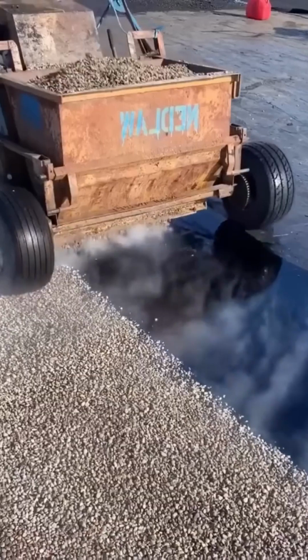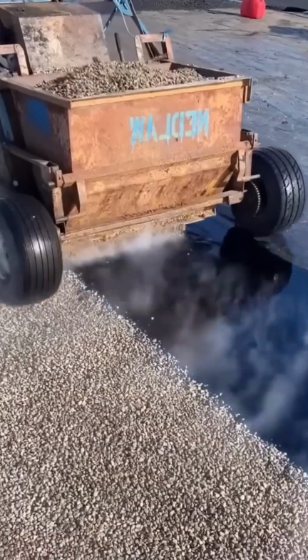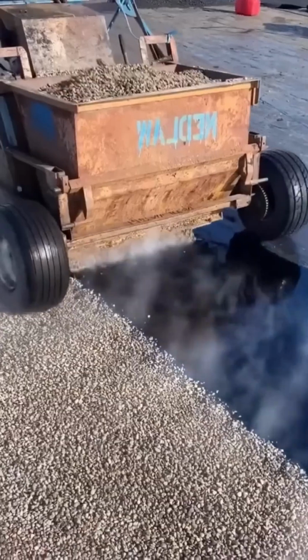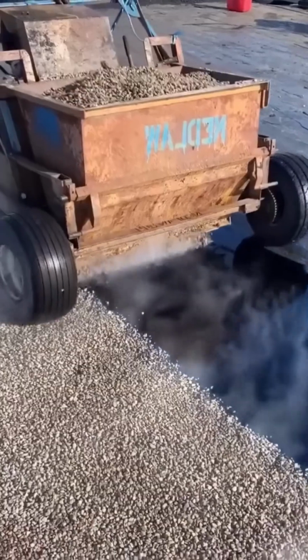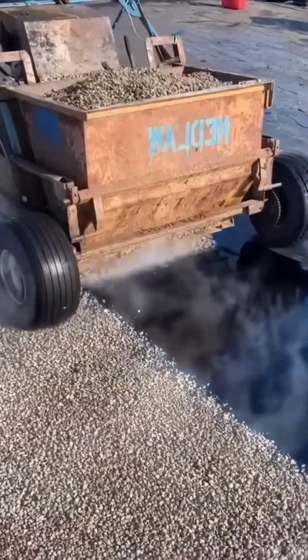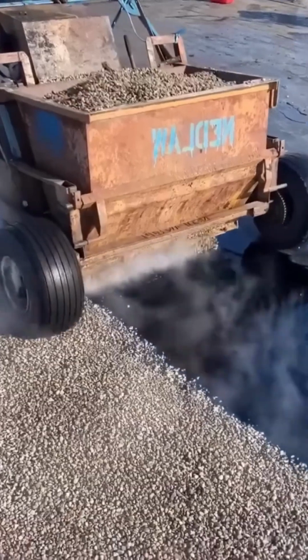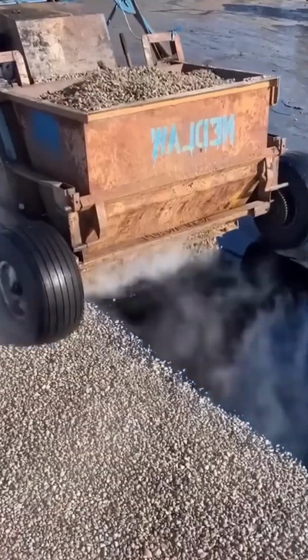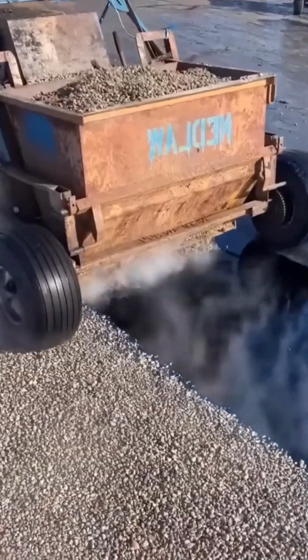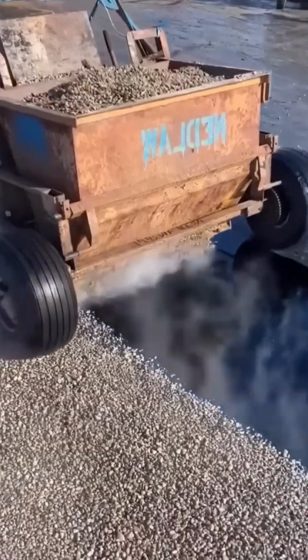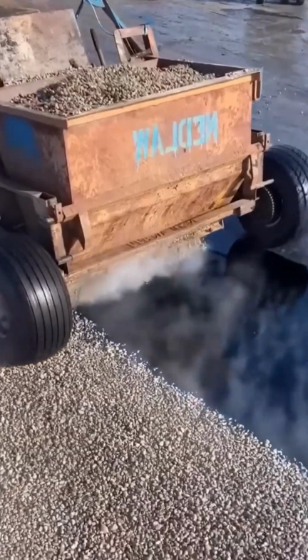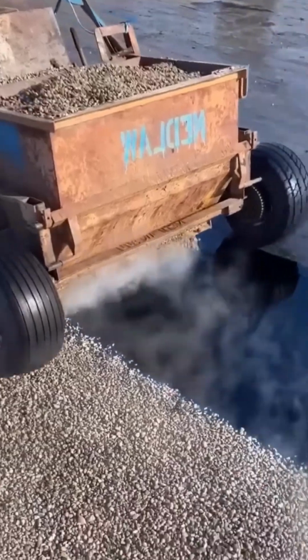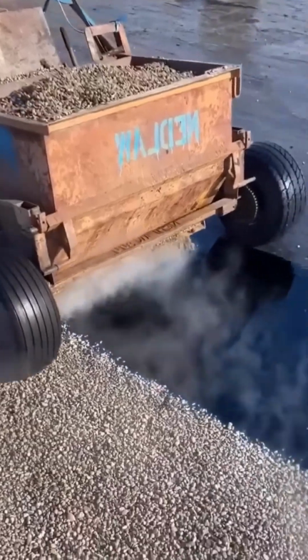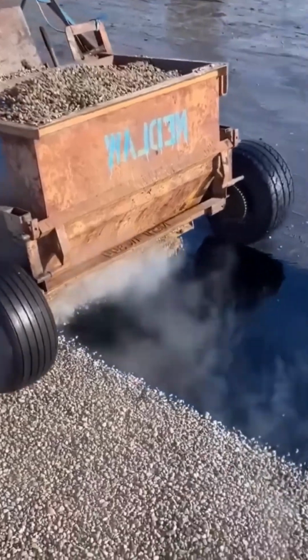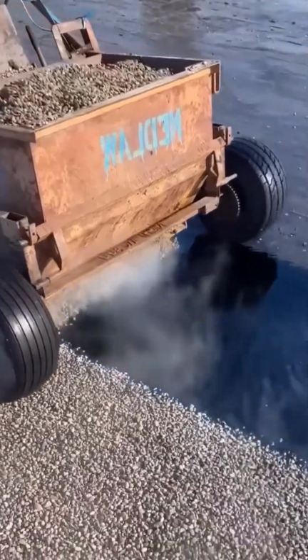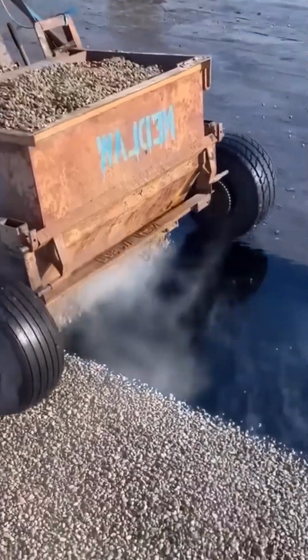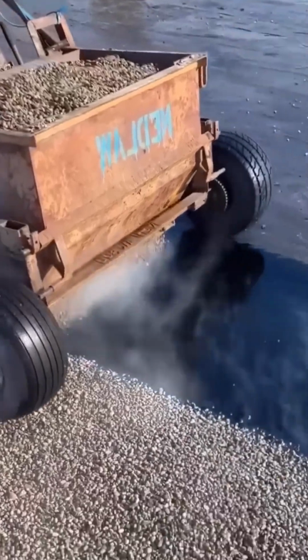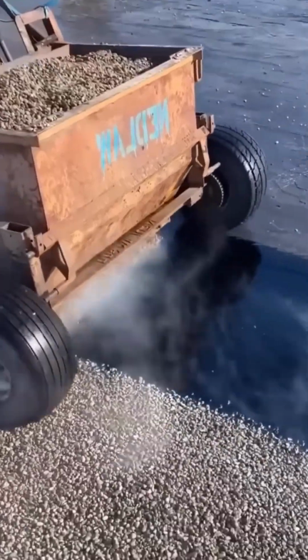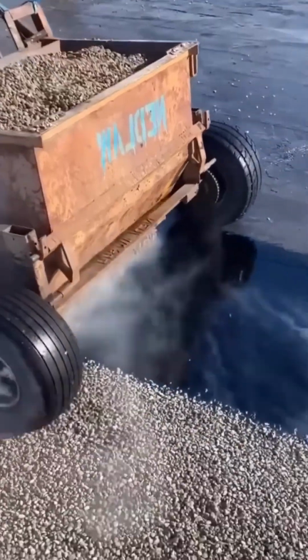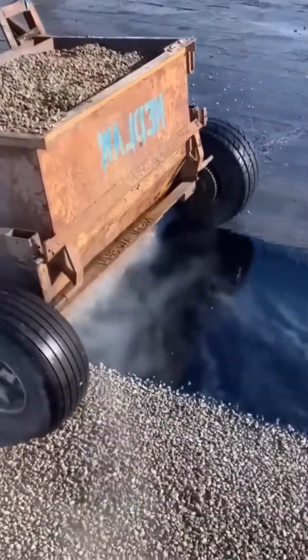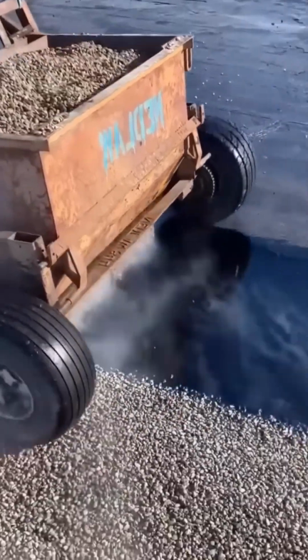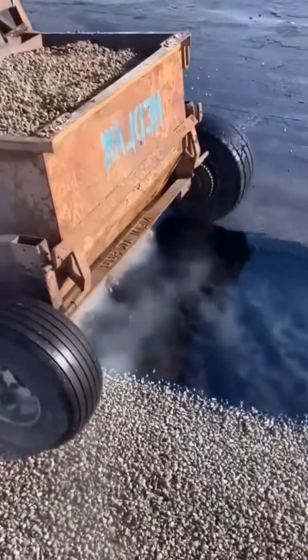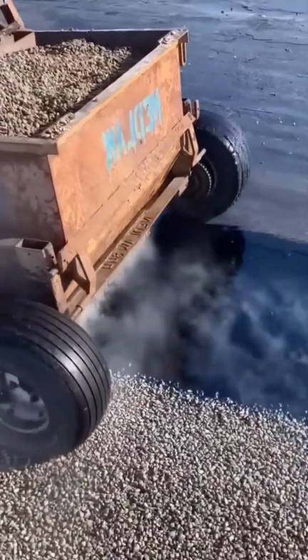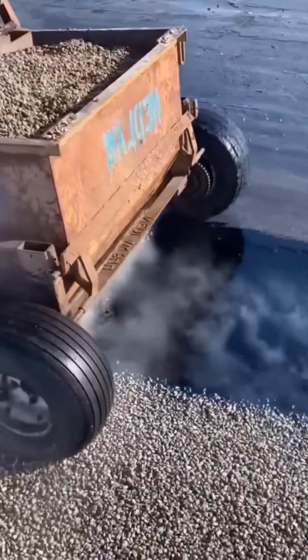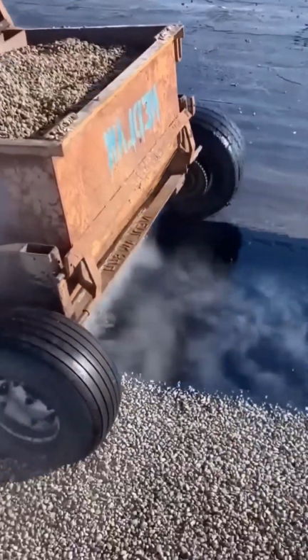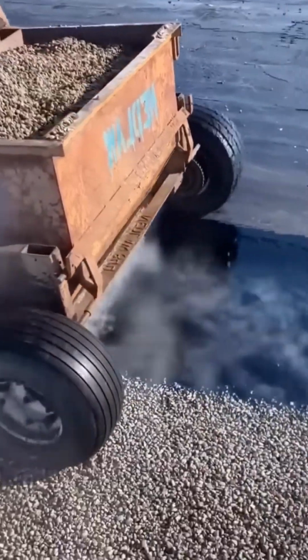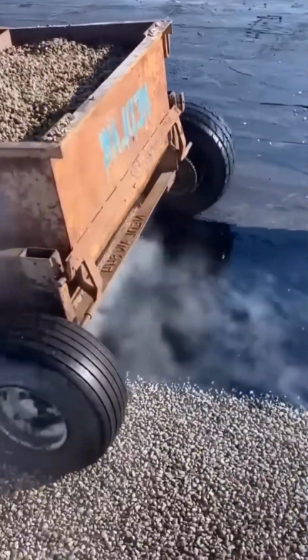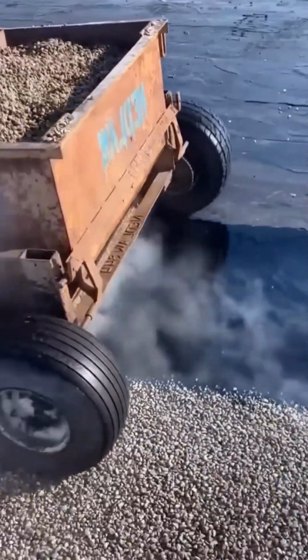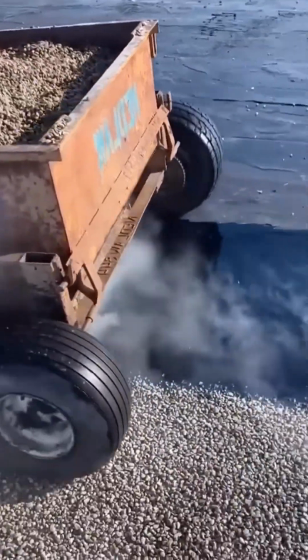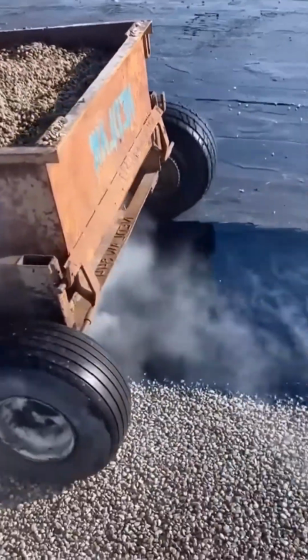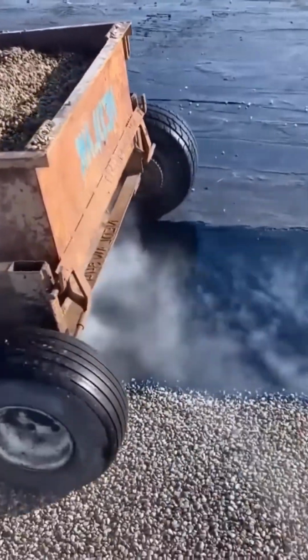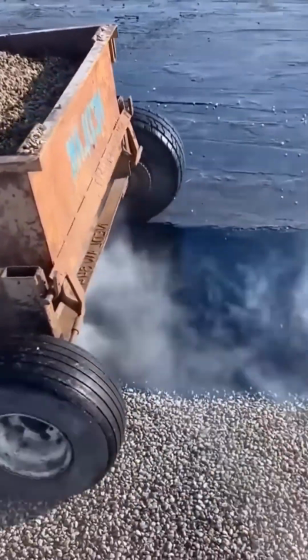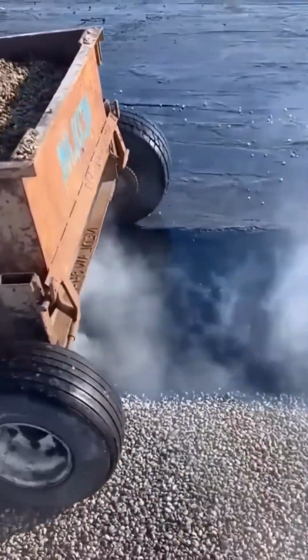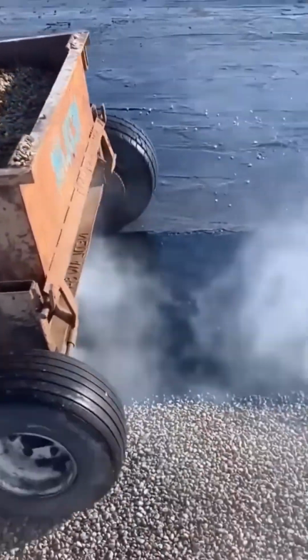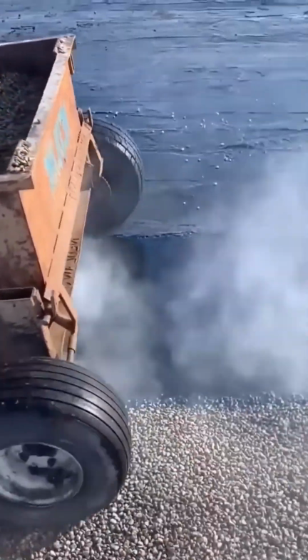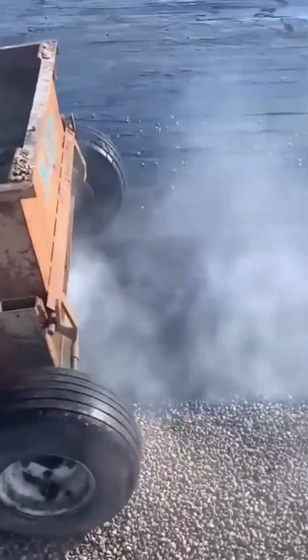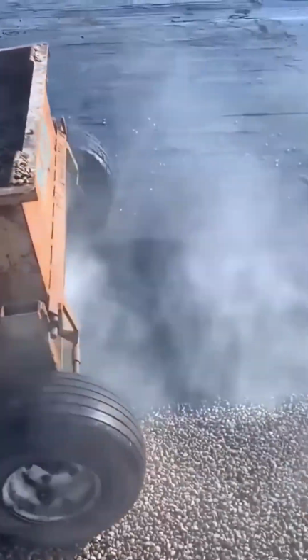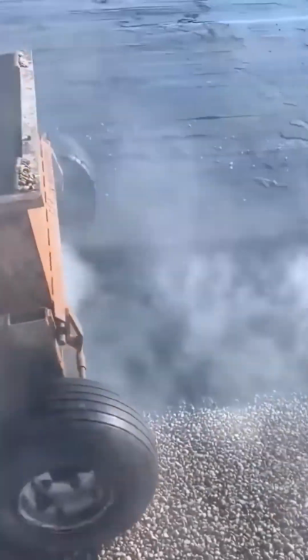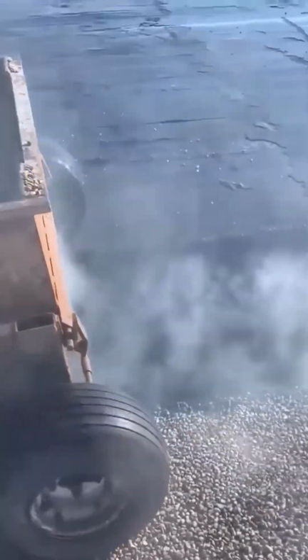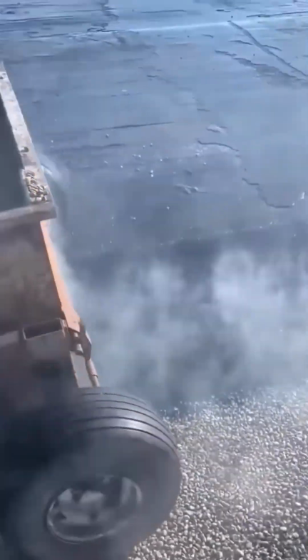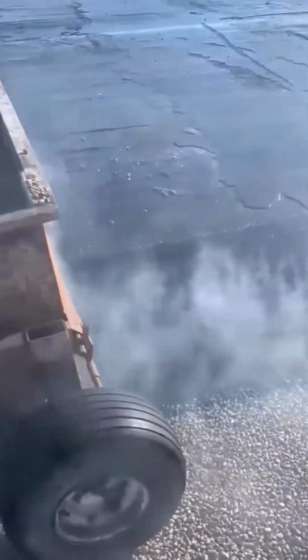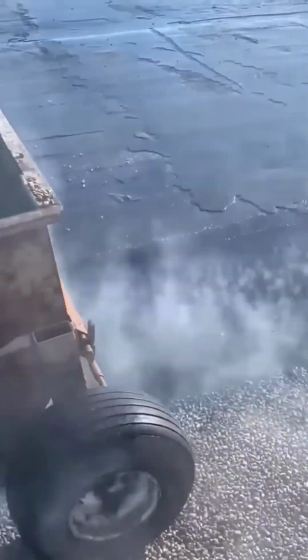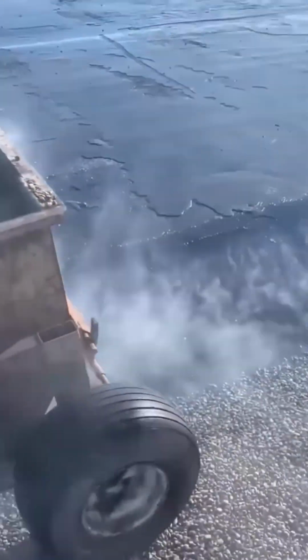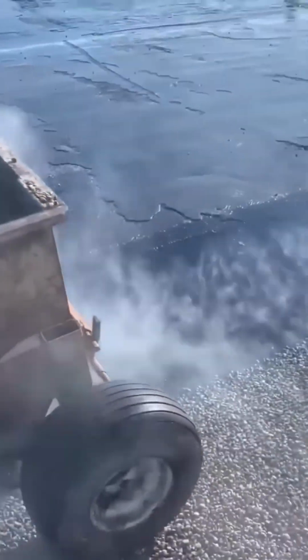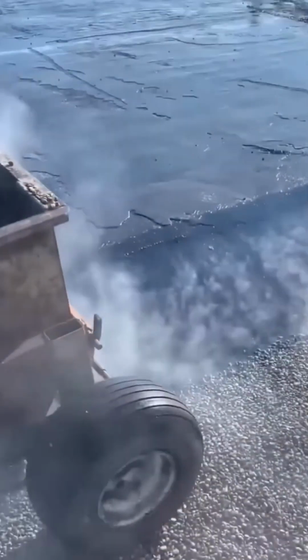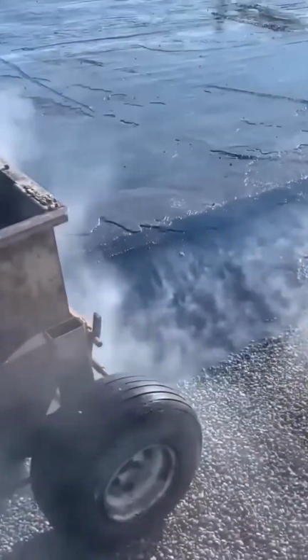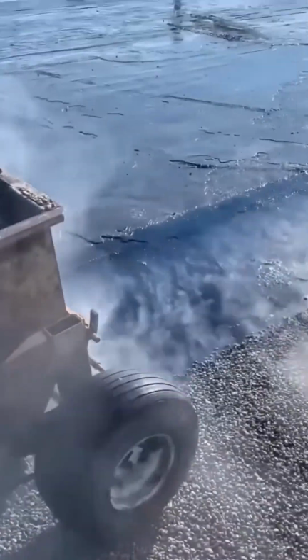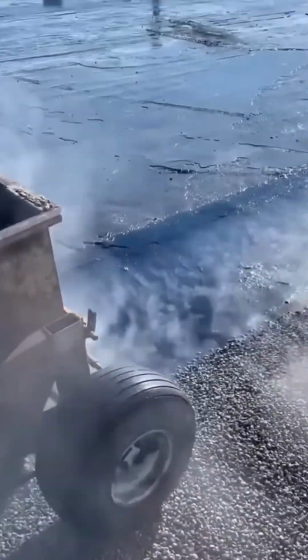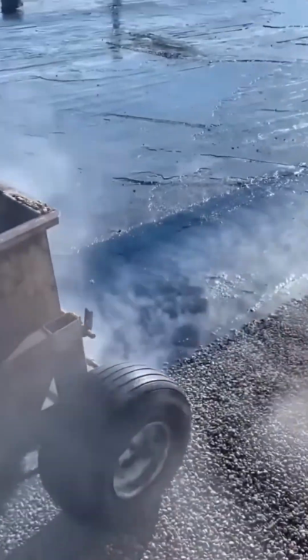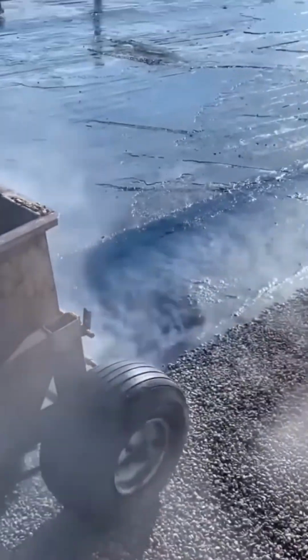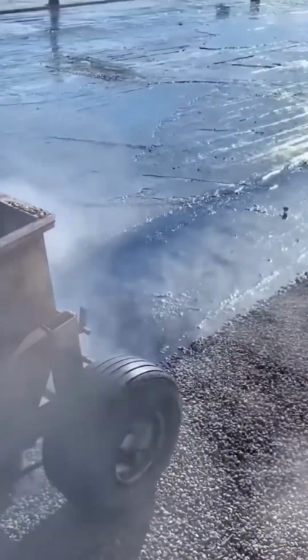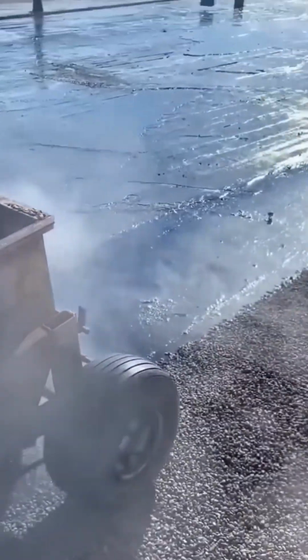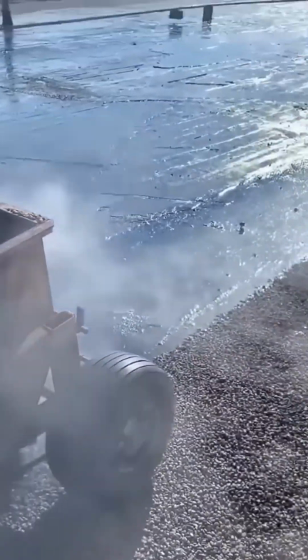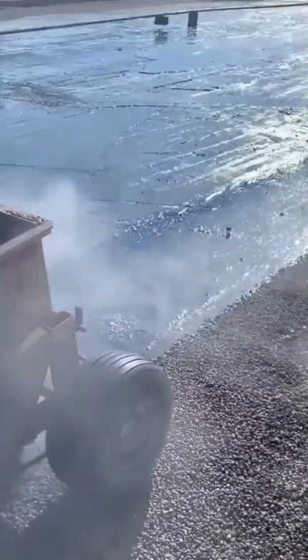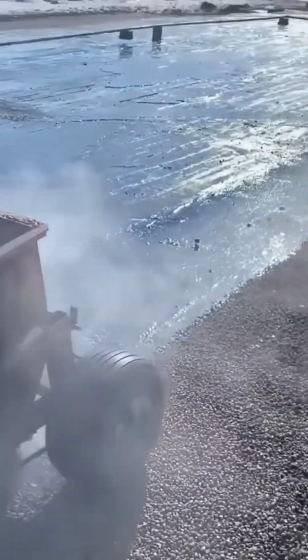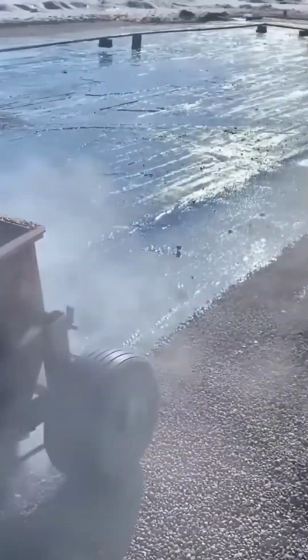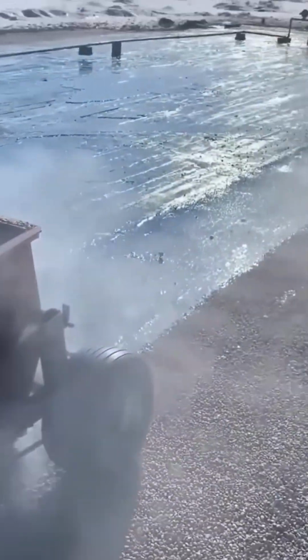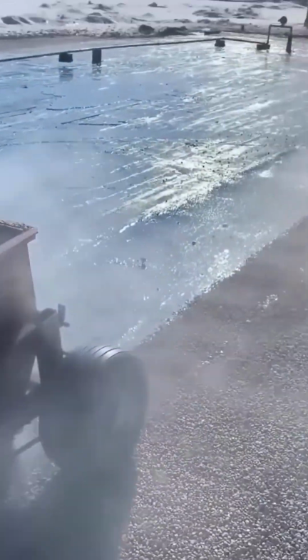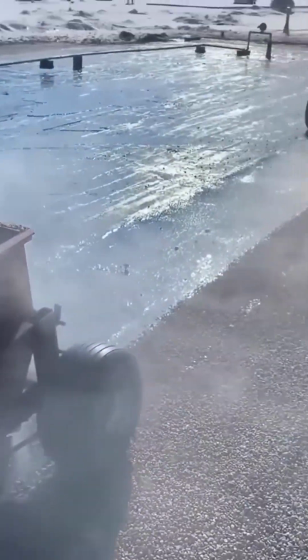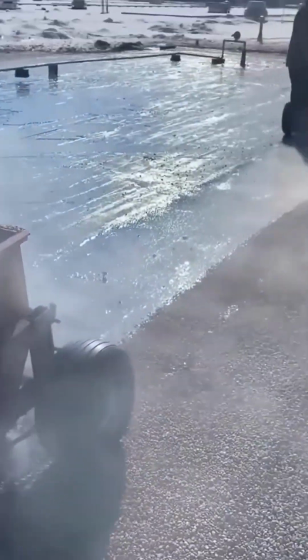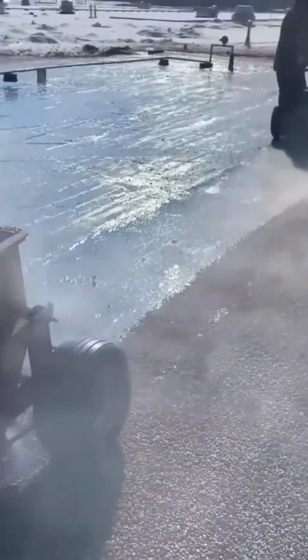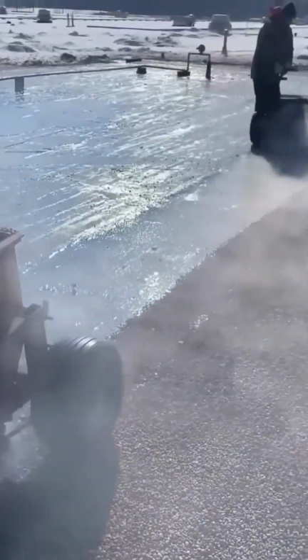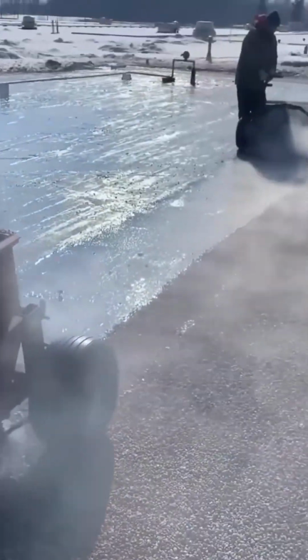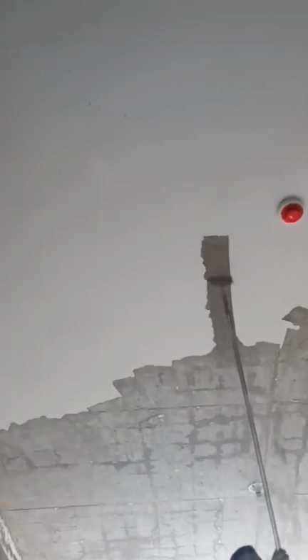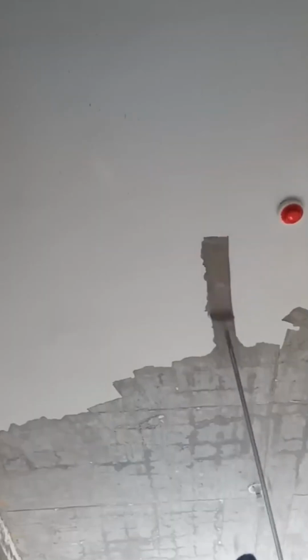There's a strange, almost intoxicating smell to hot asphalt. This machine lays it down like a thick, black river.